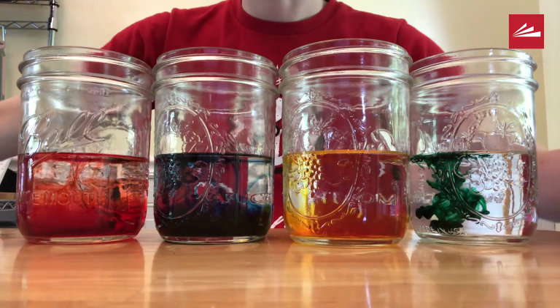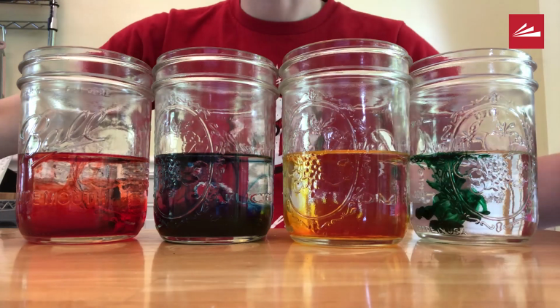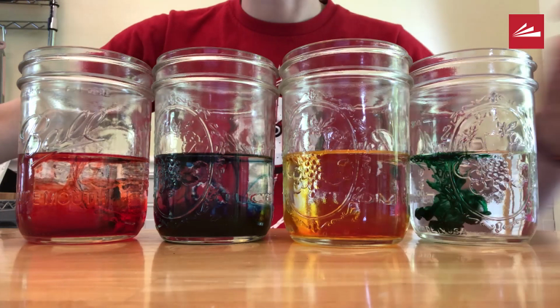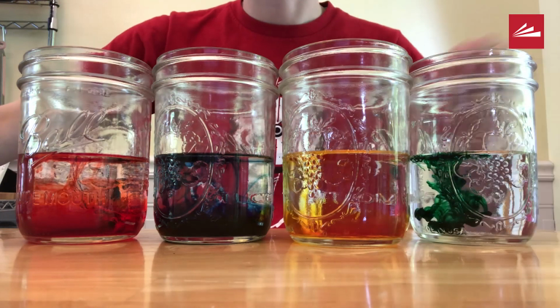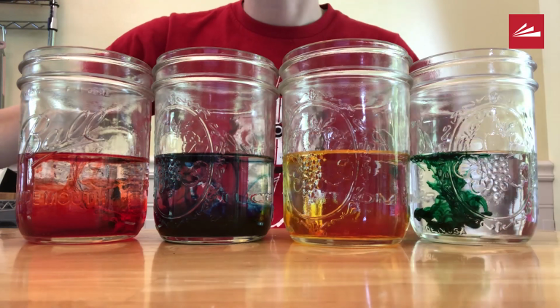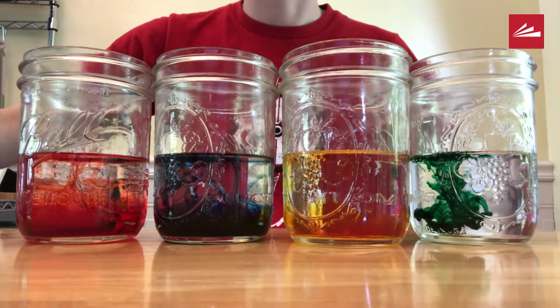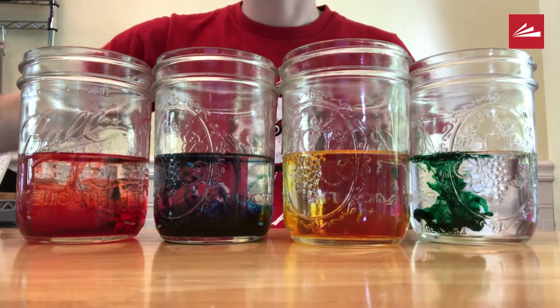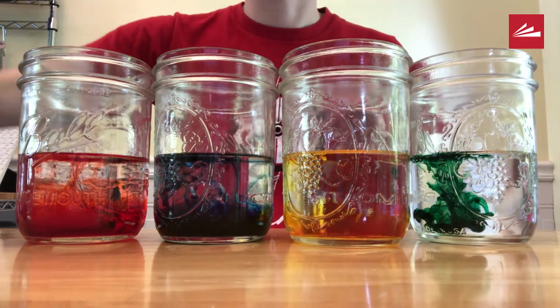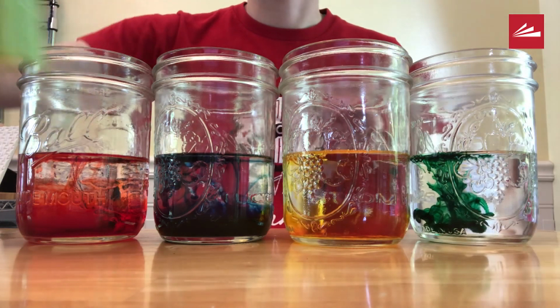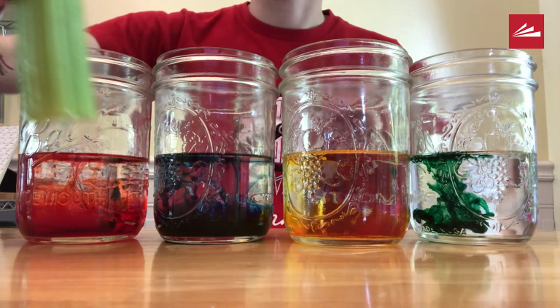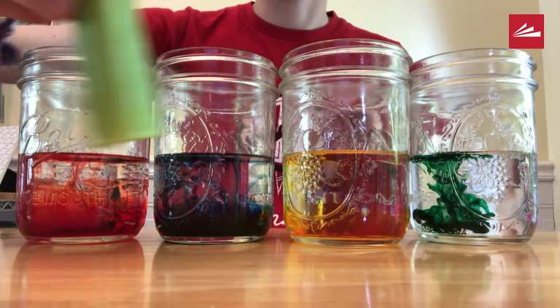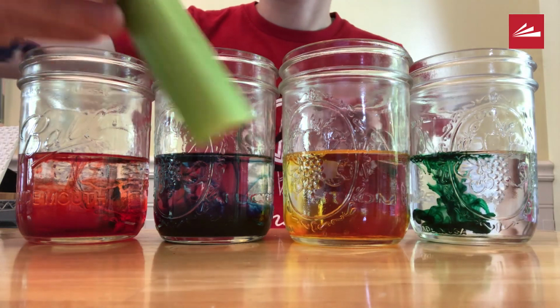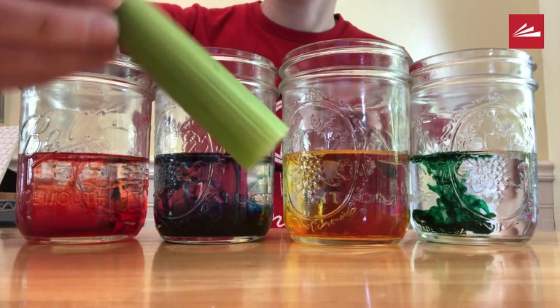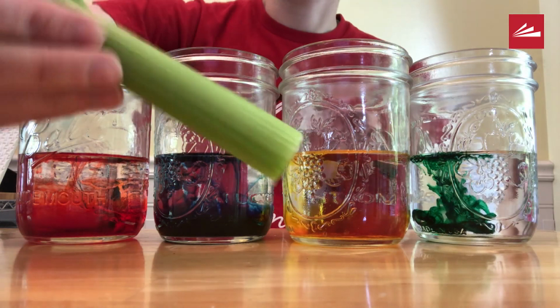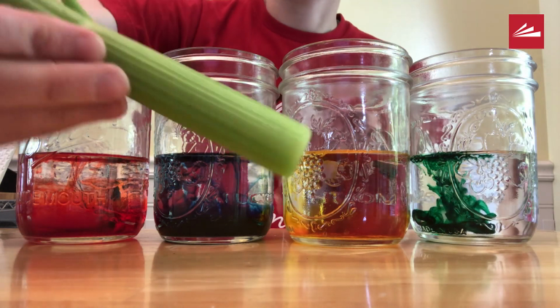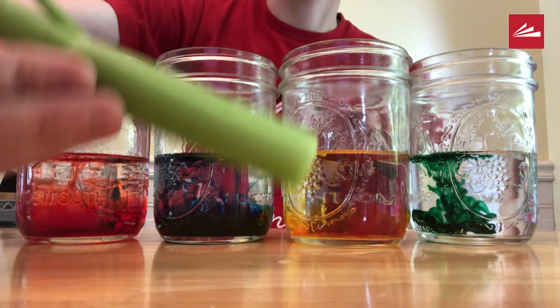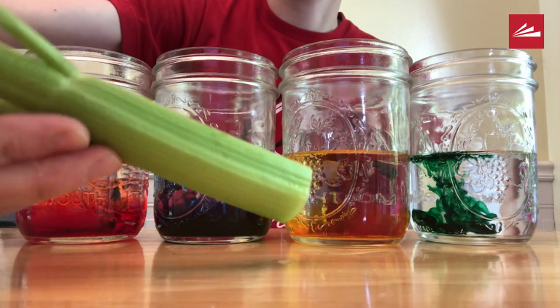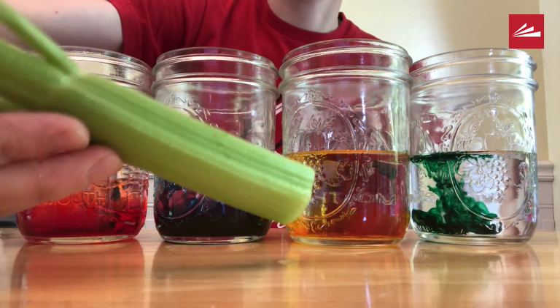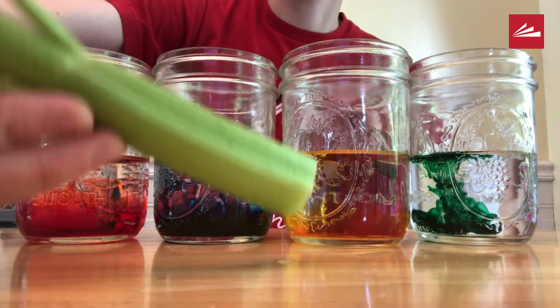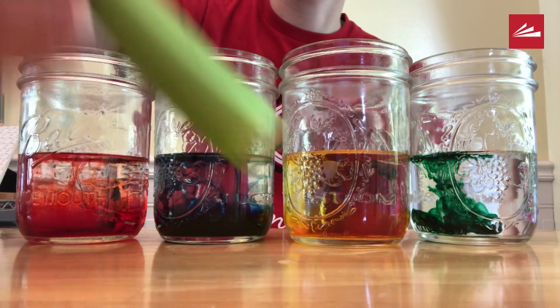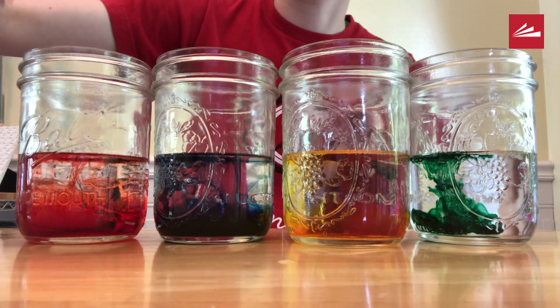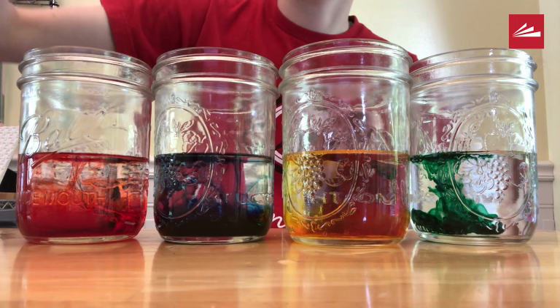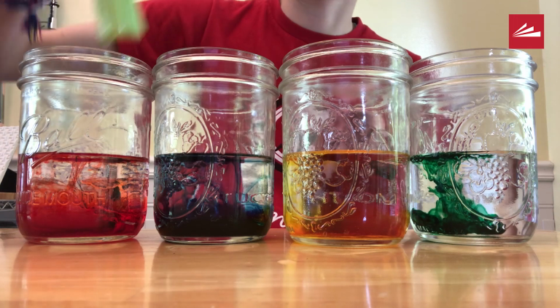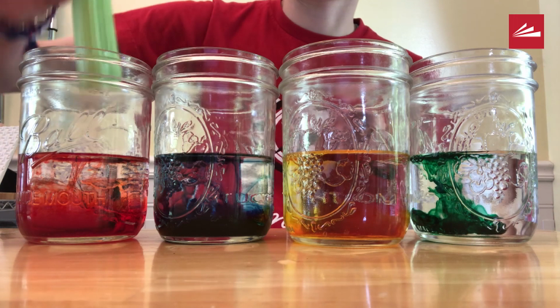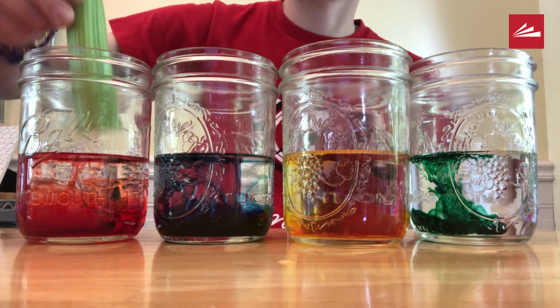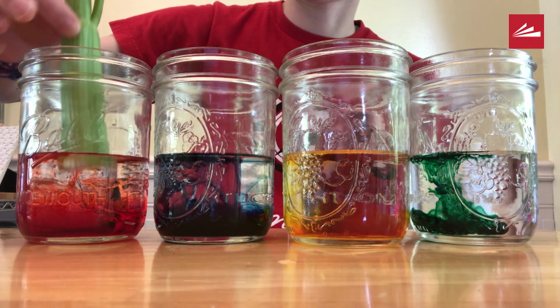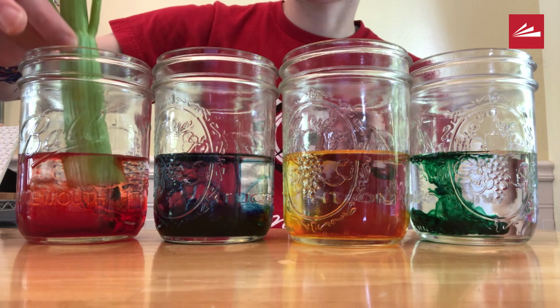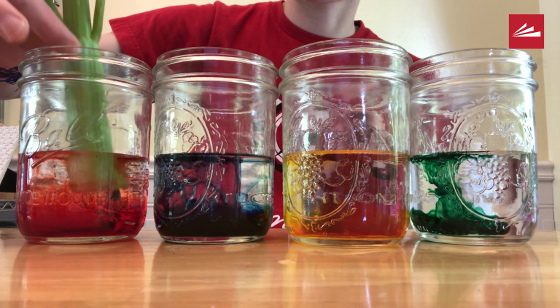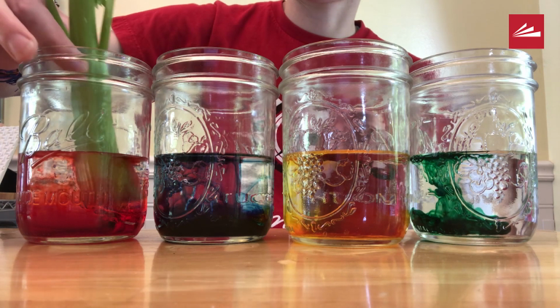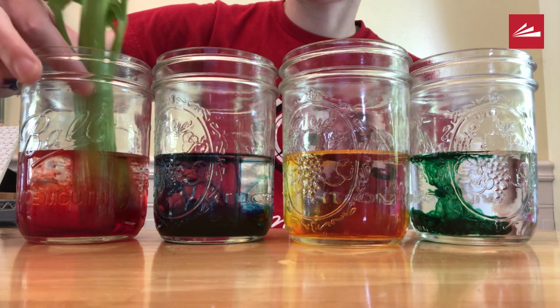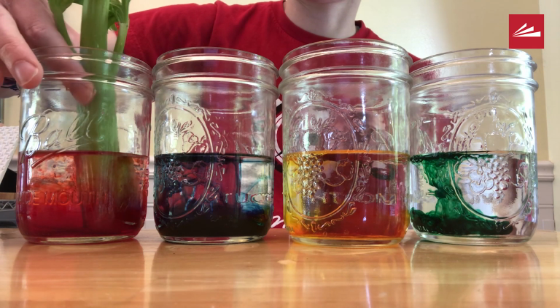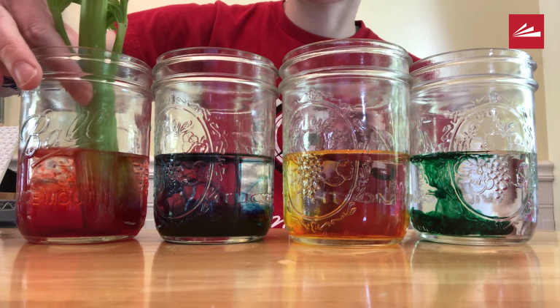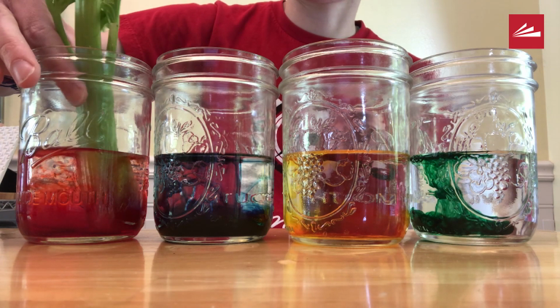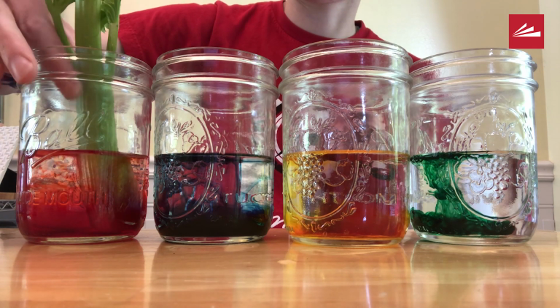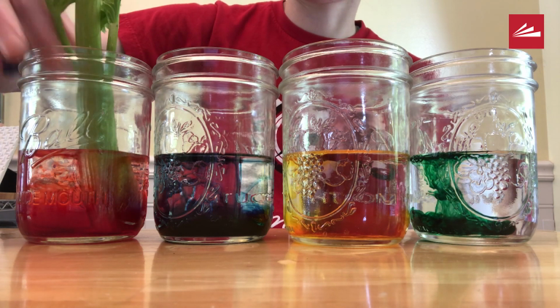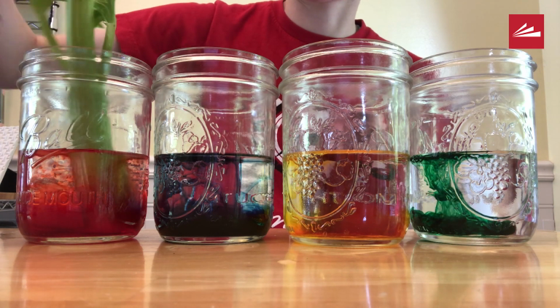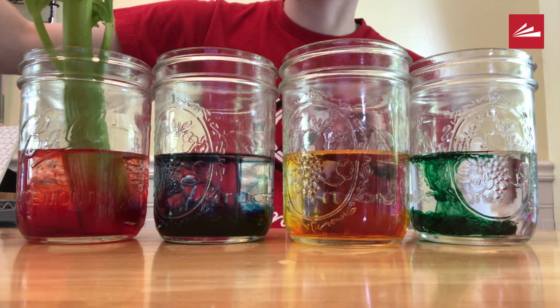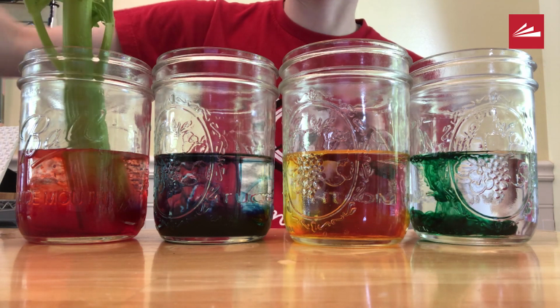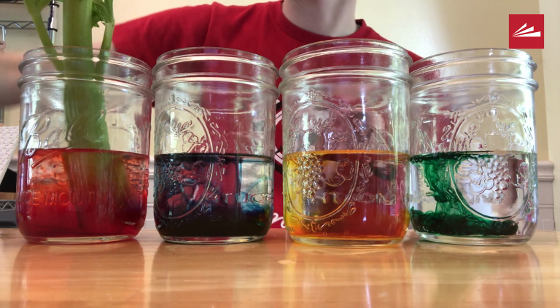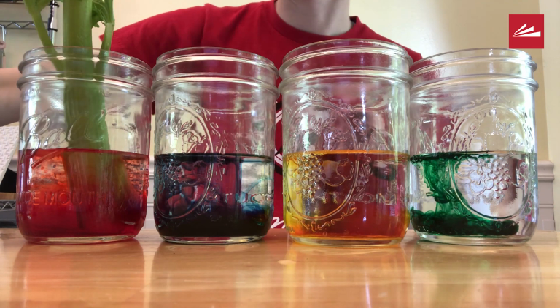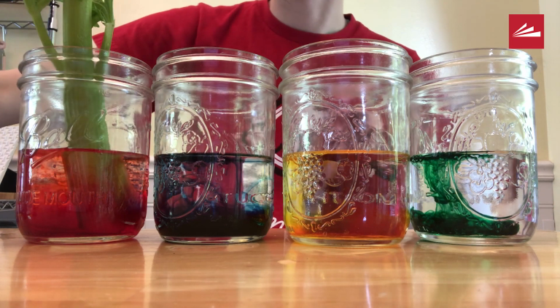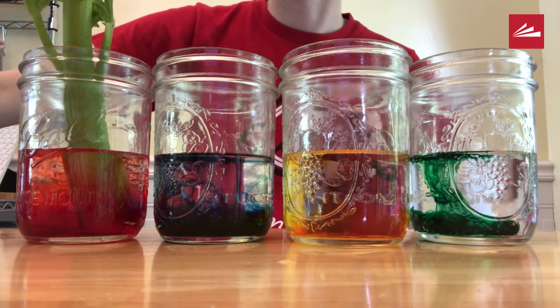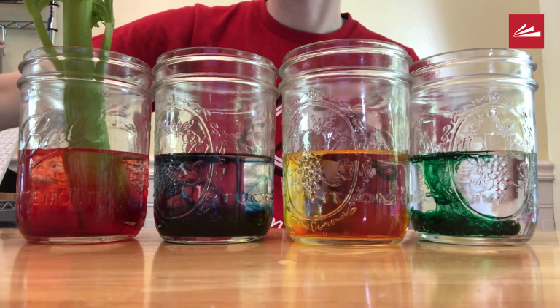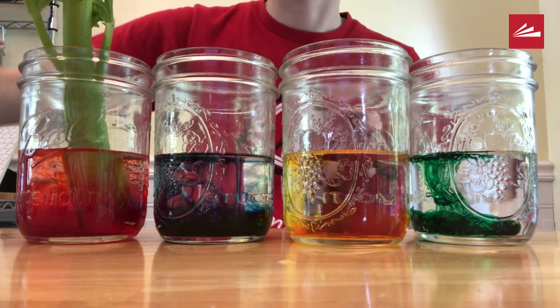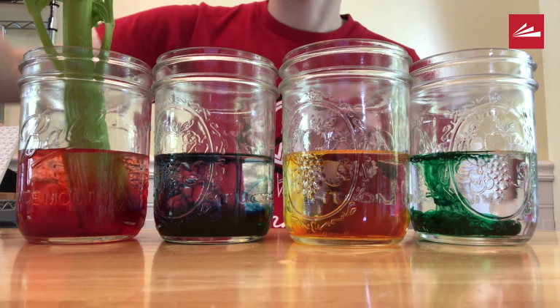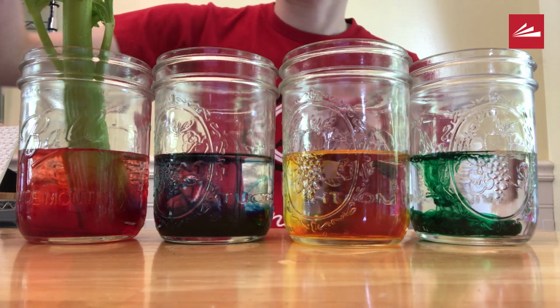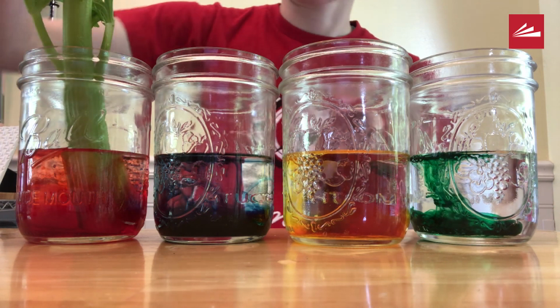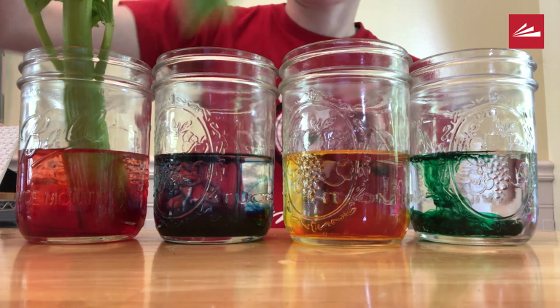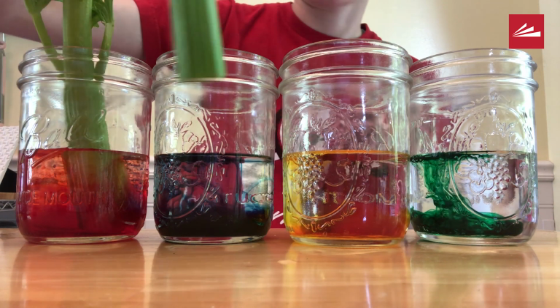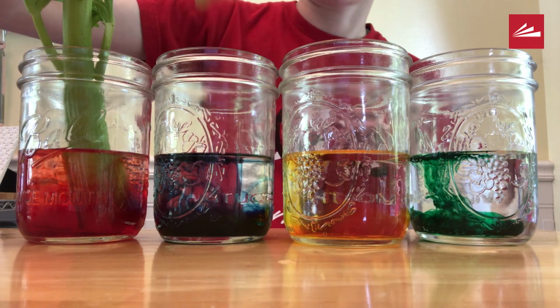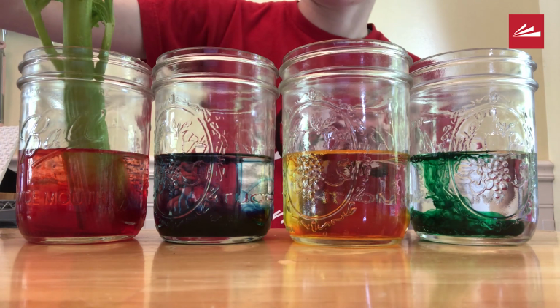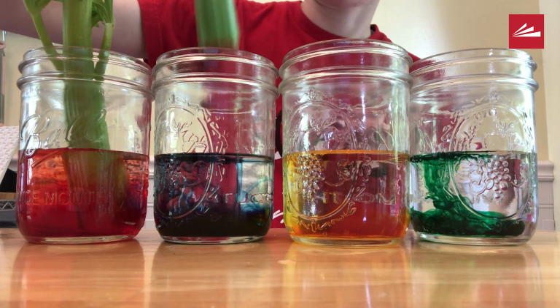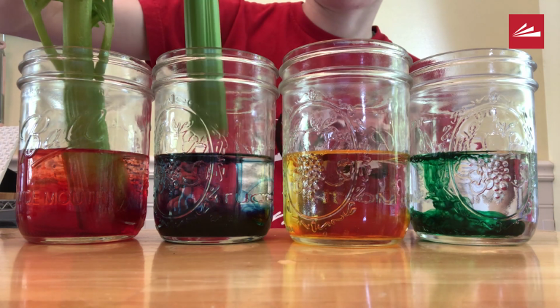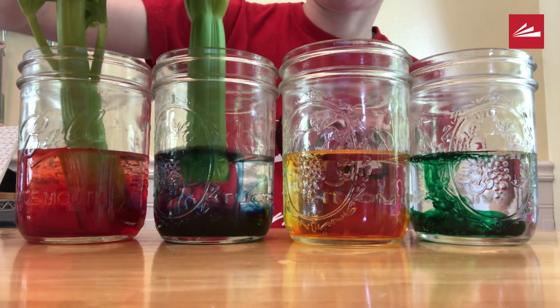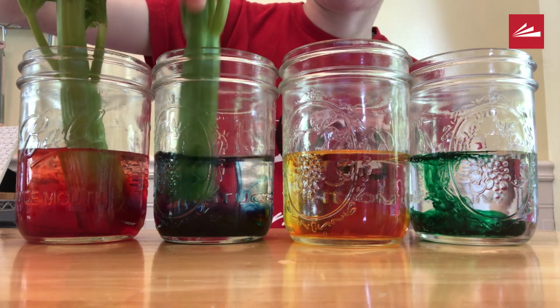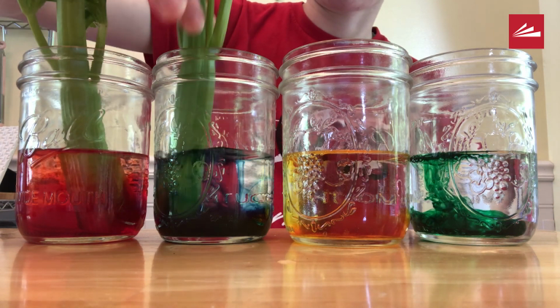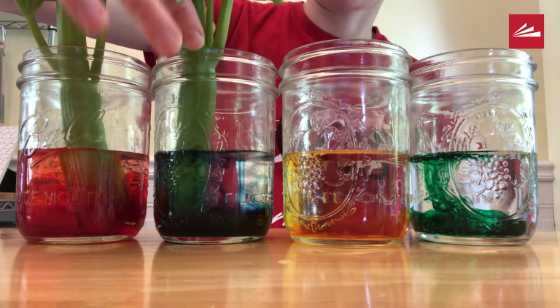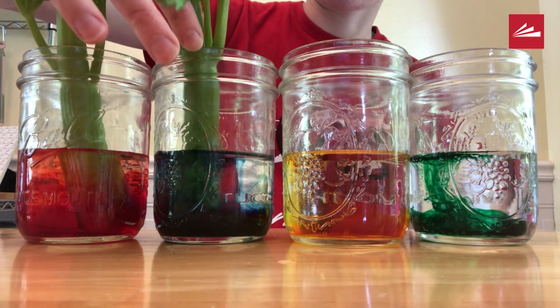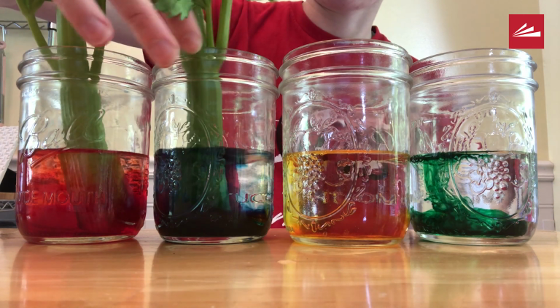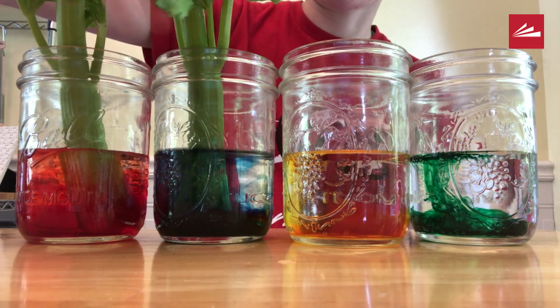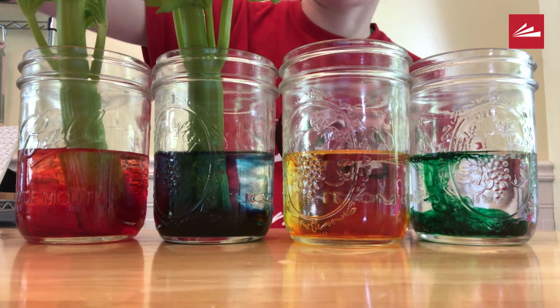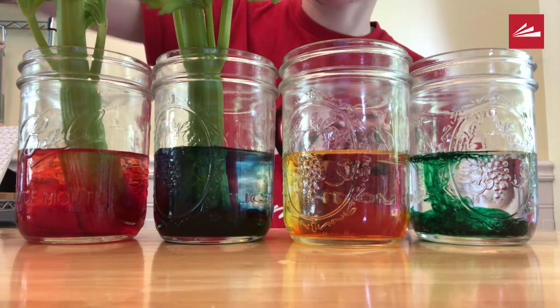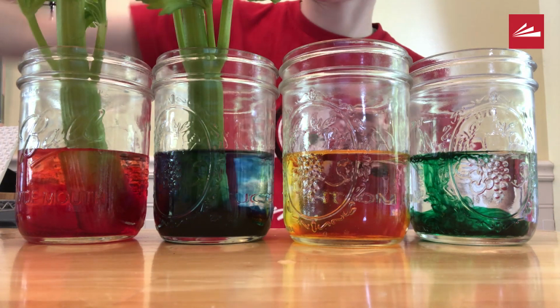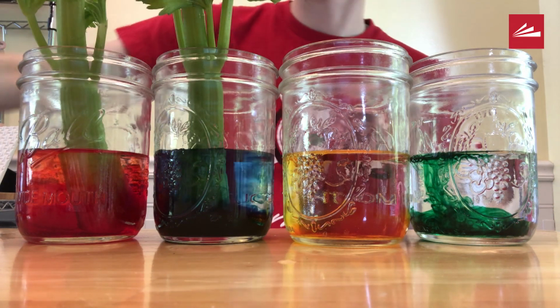Then place the celery in the glasses, stalk side down. Let the celery sit overnight.